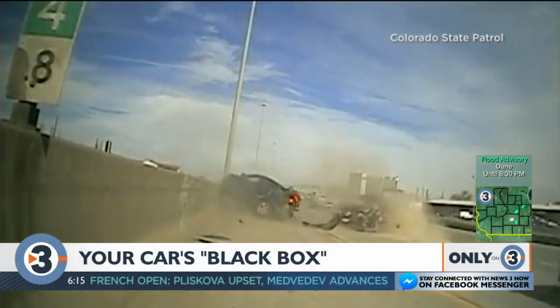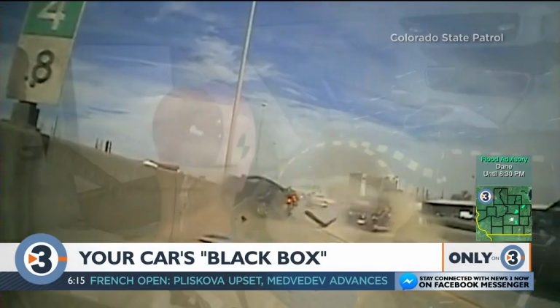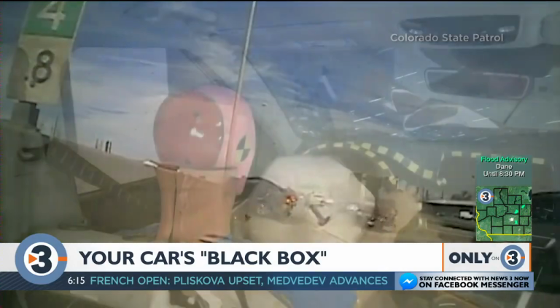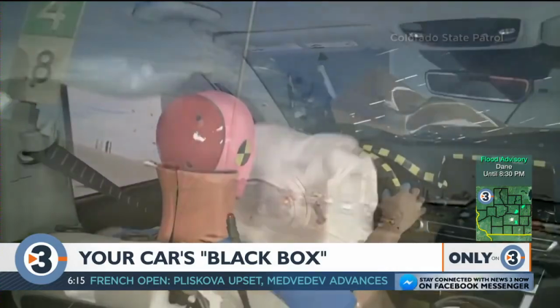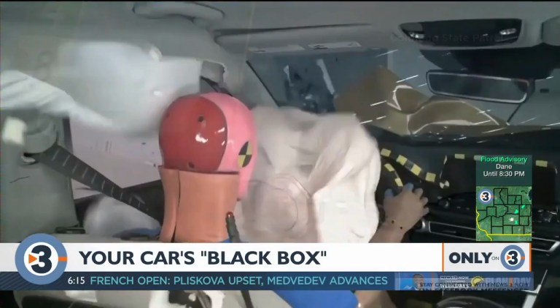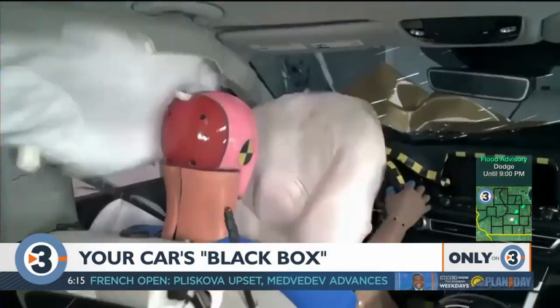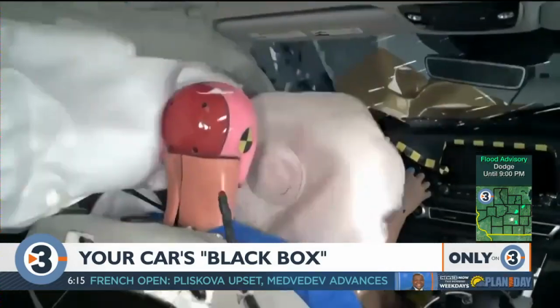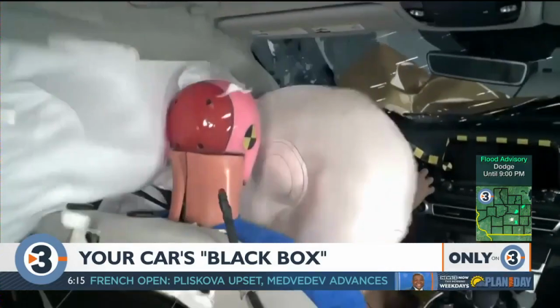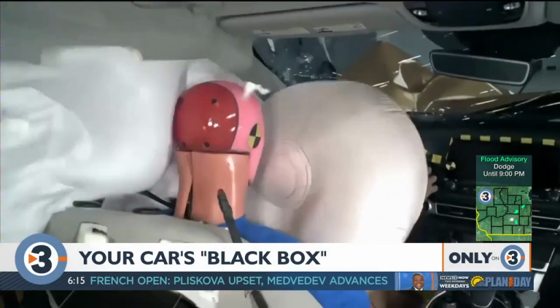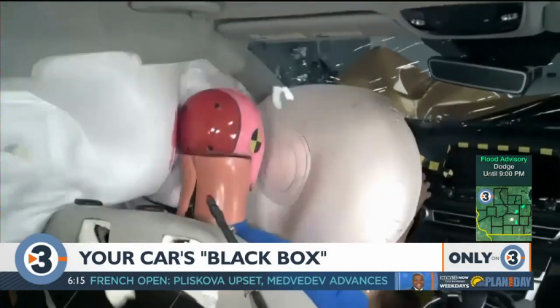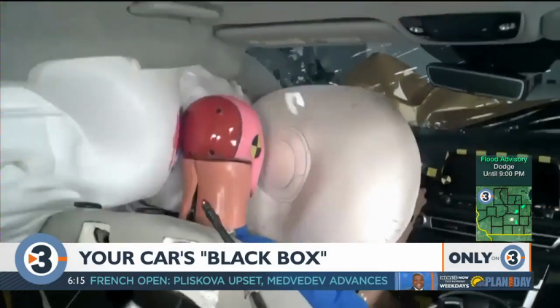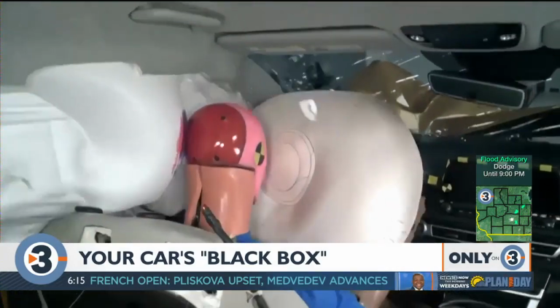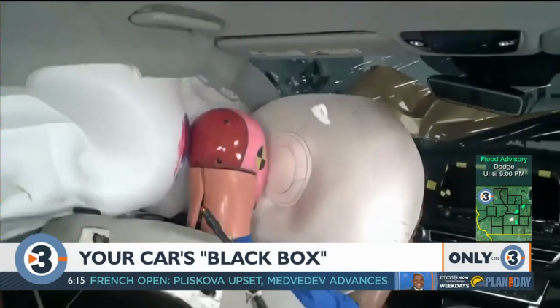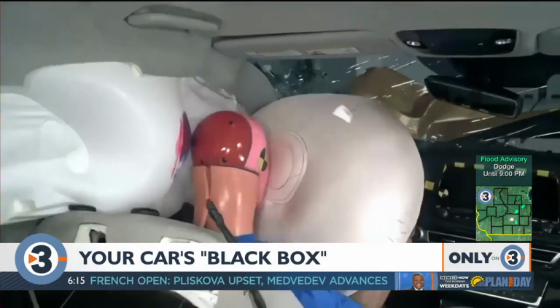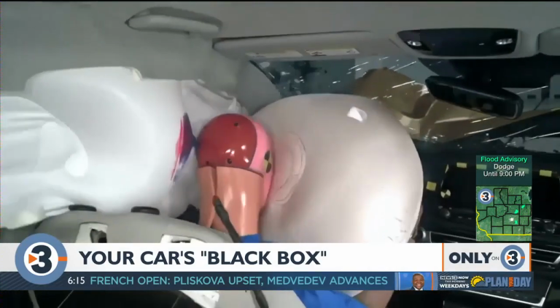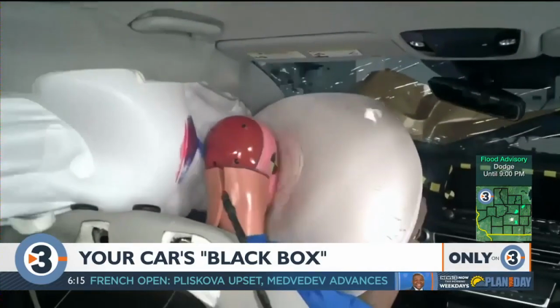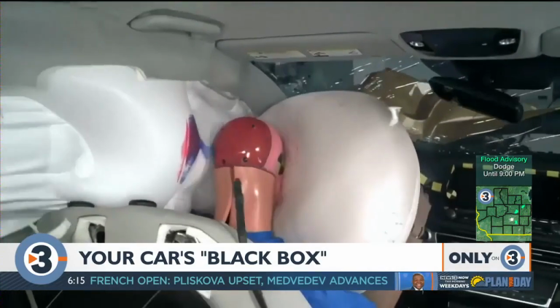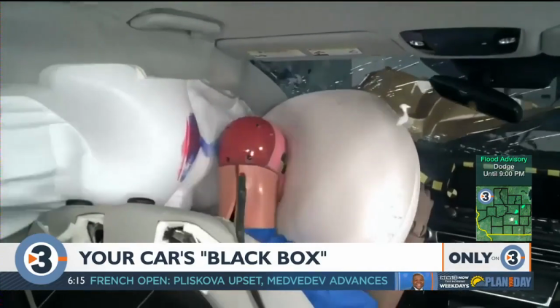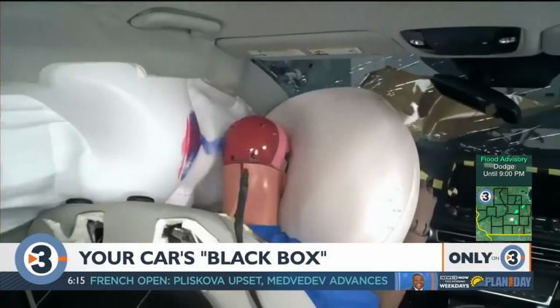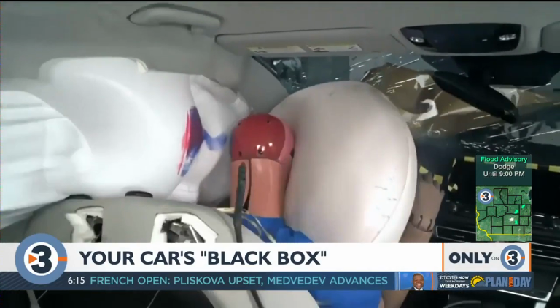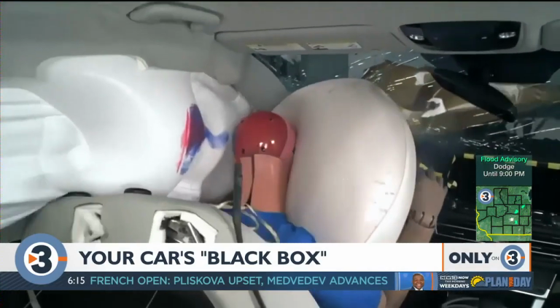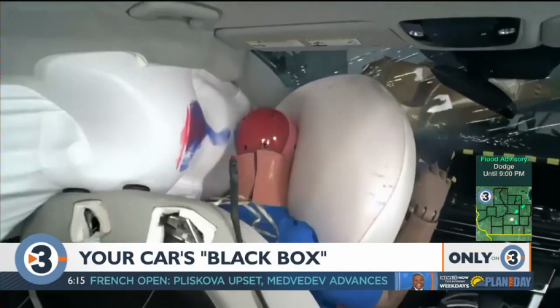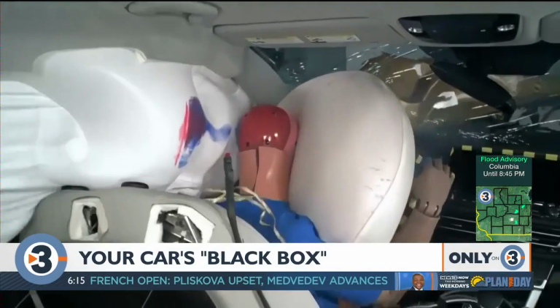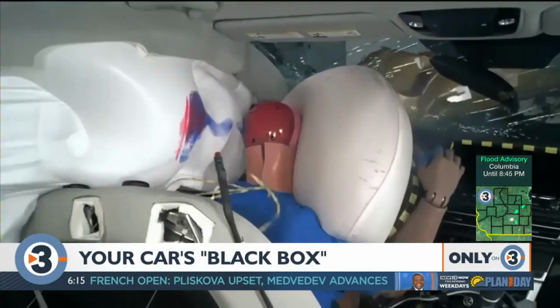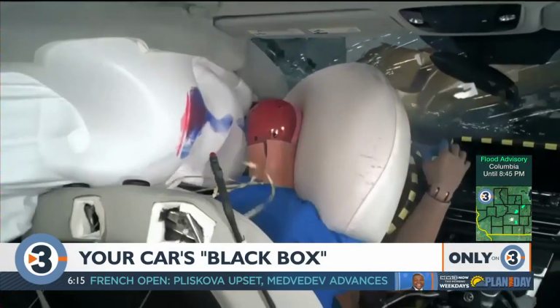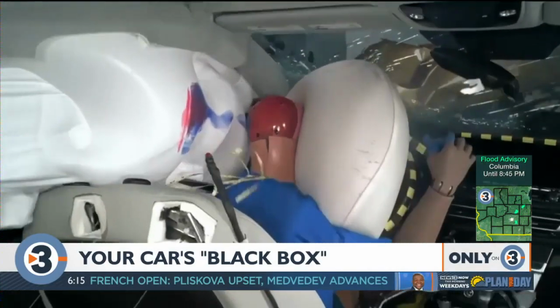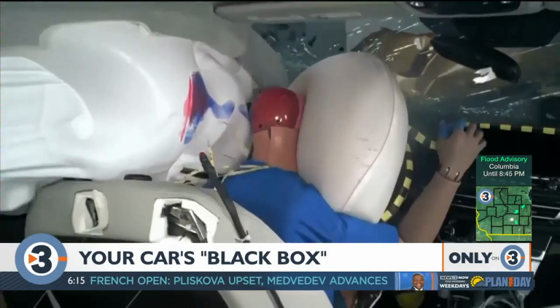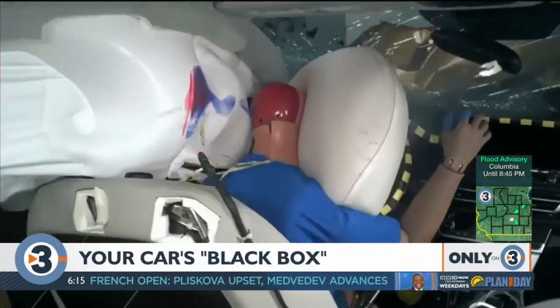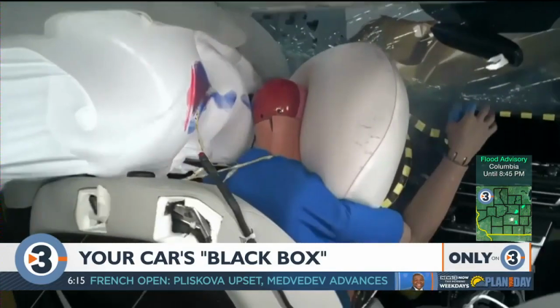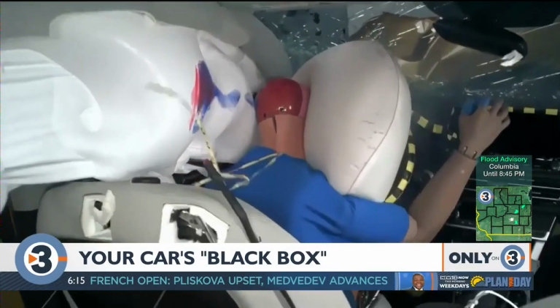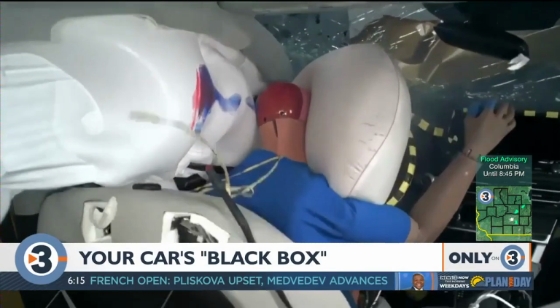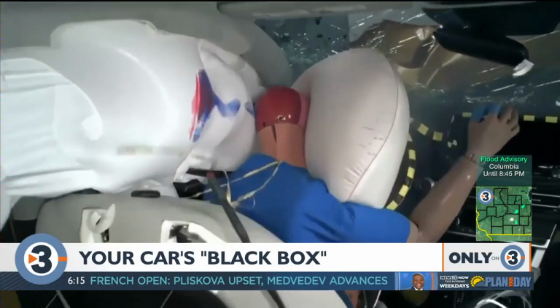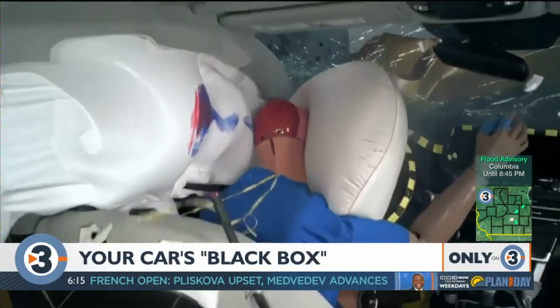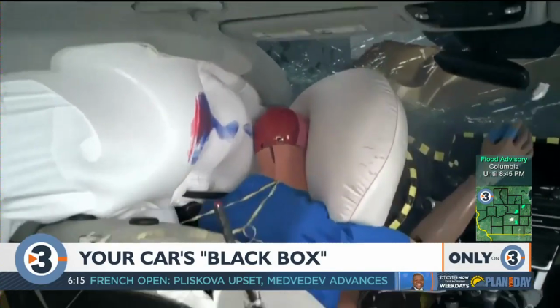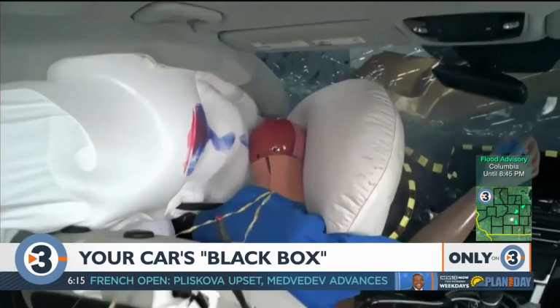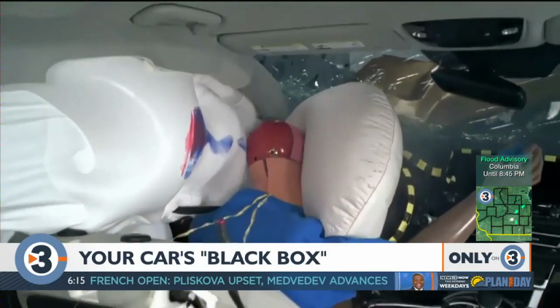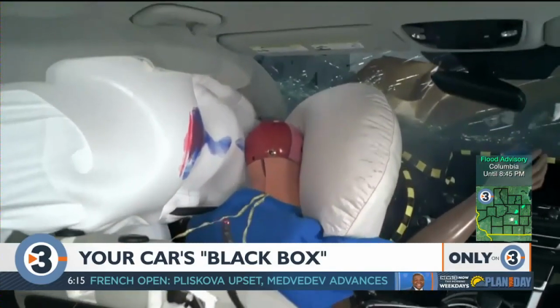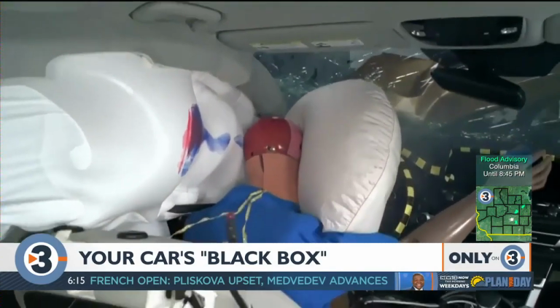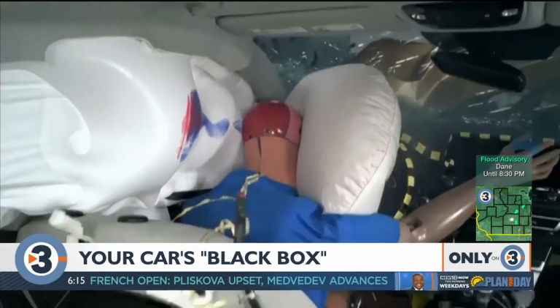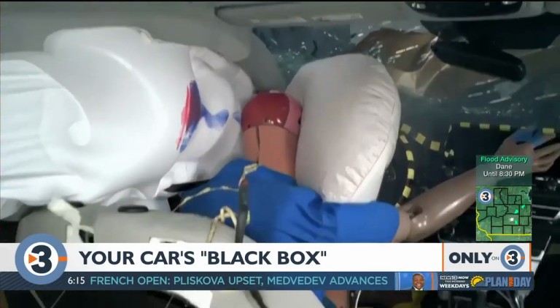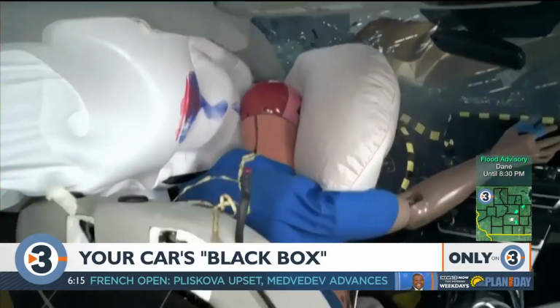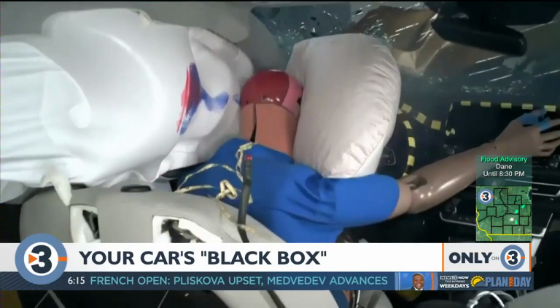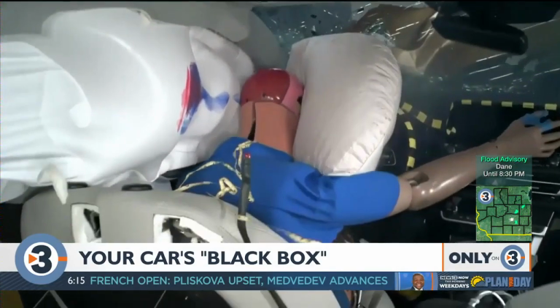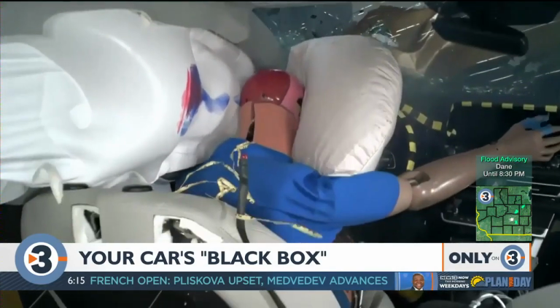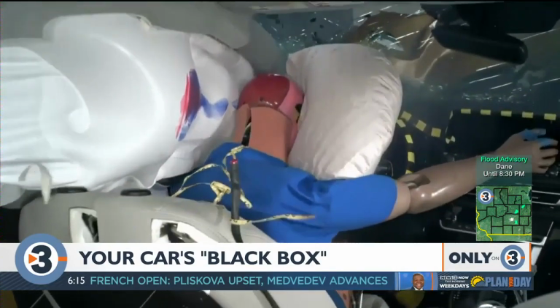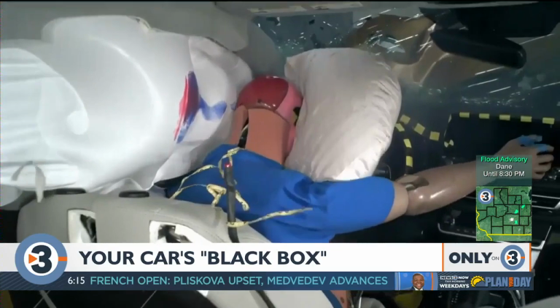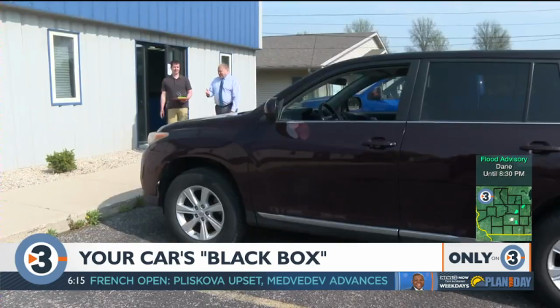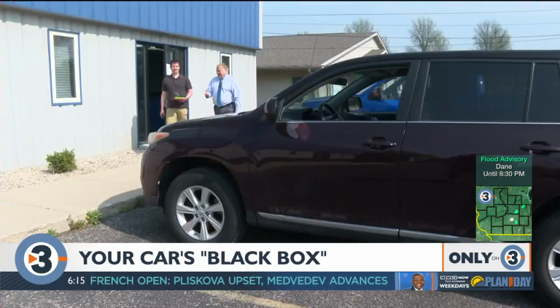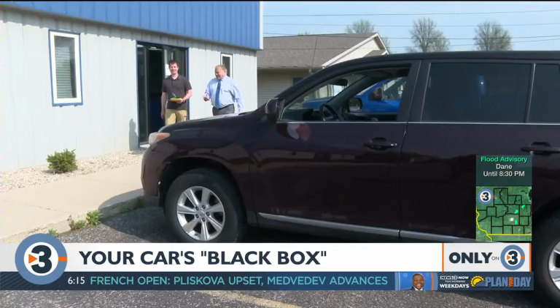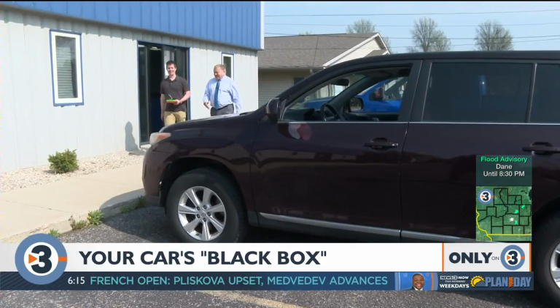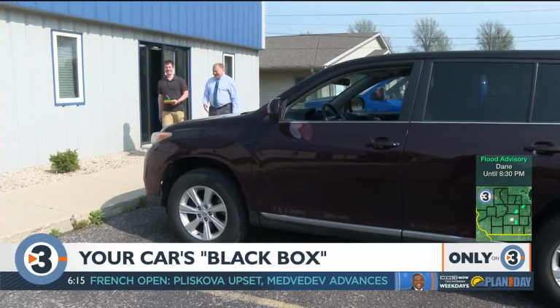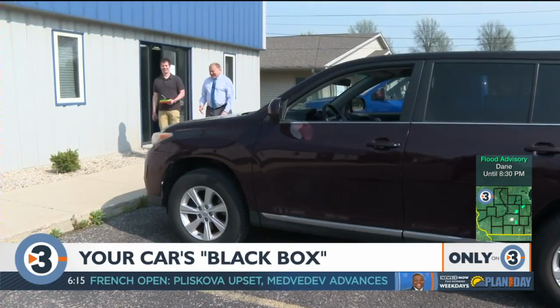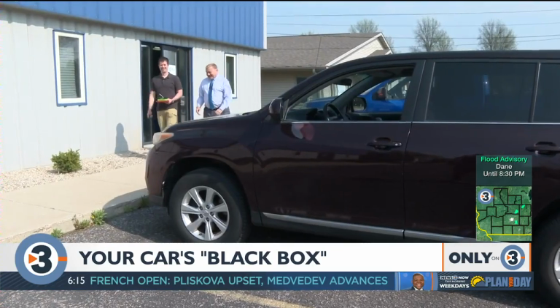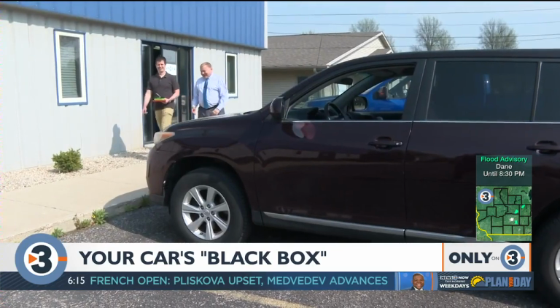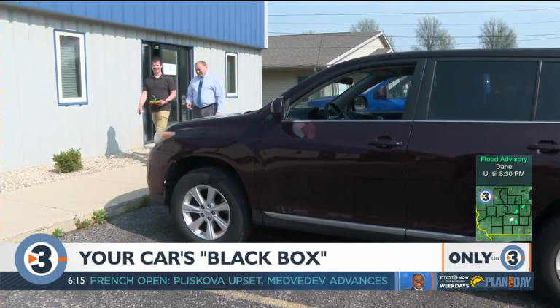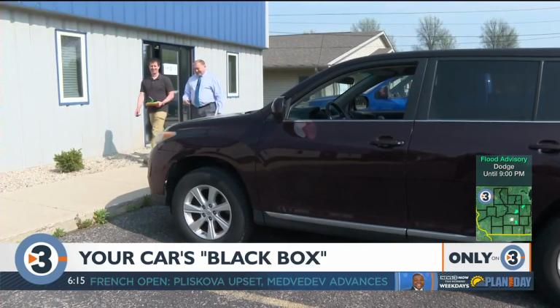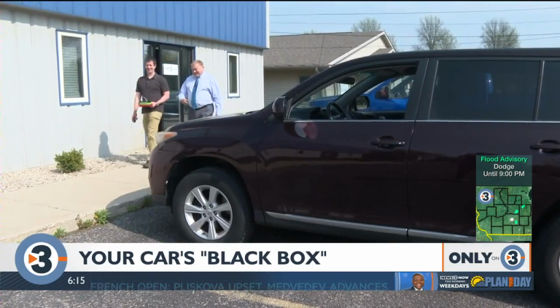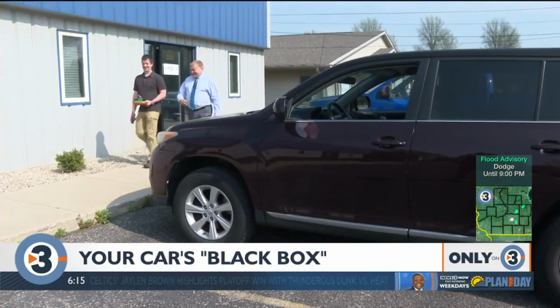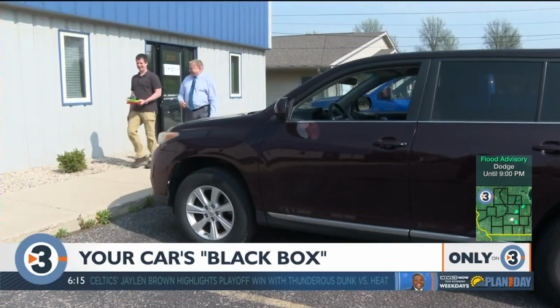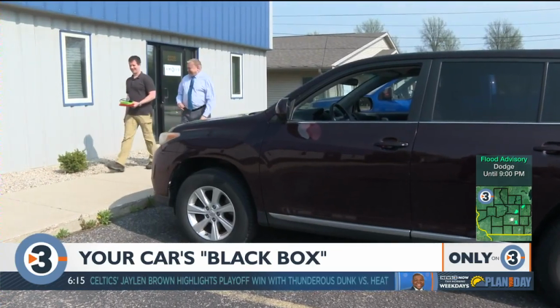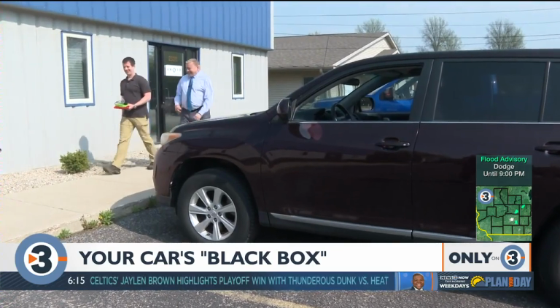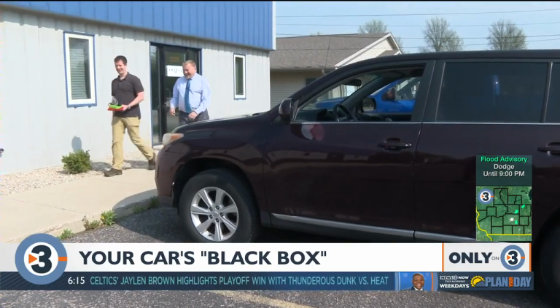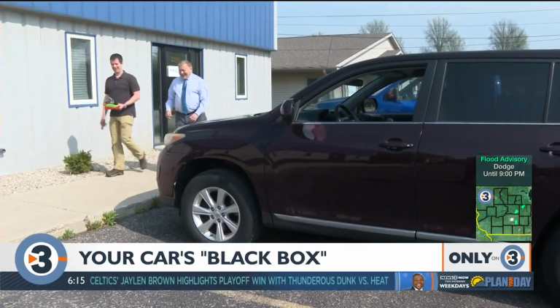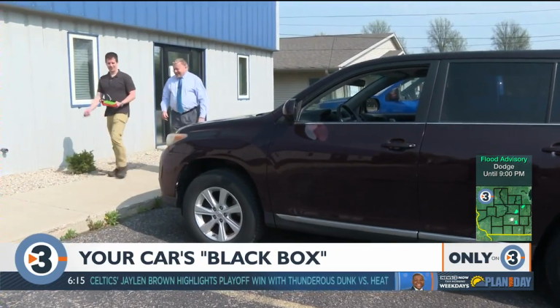Keep in mind the black box only stores information after a crash. To retrieve that data, you need to turn to a forensic vehicle engineer.